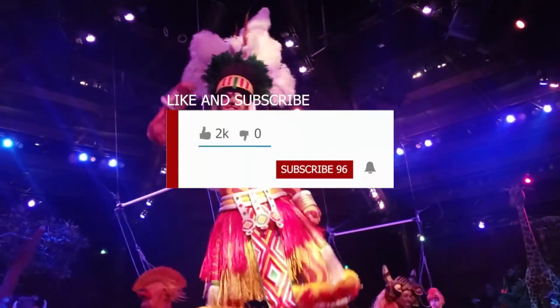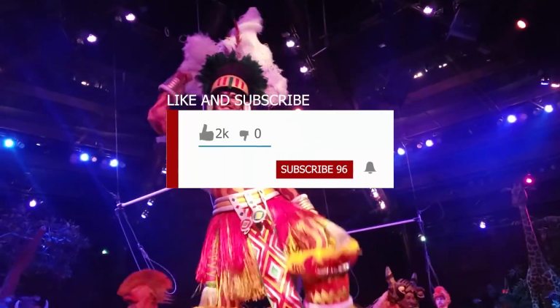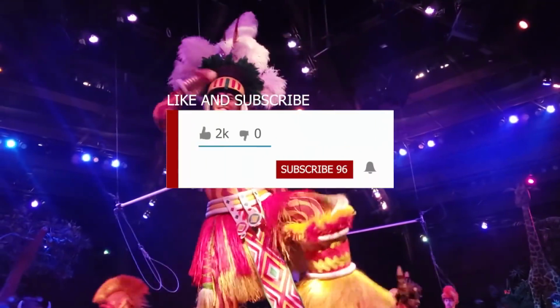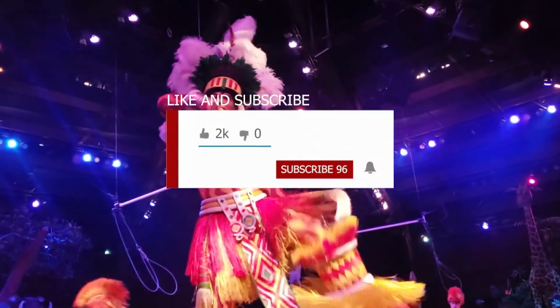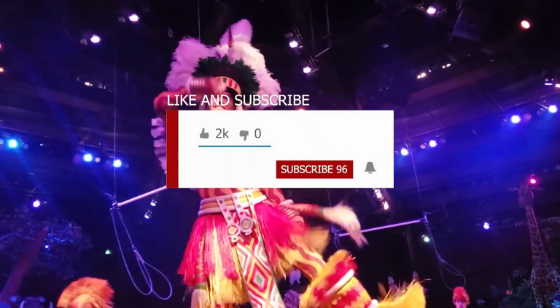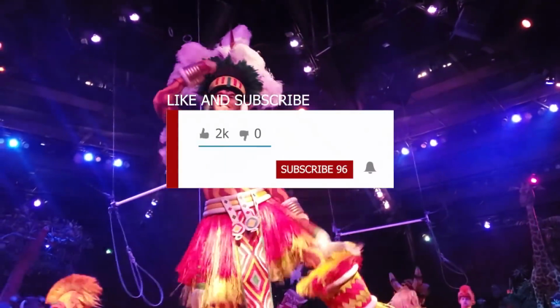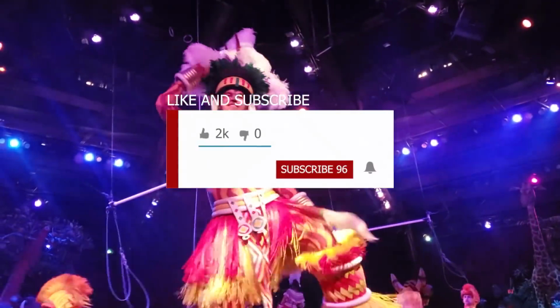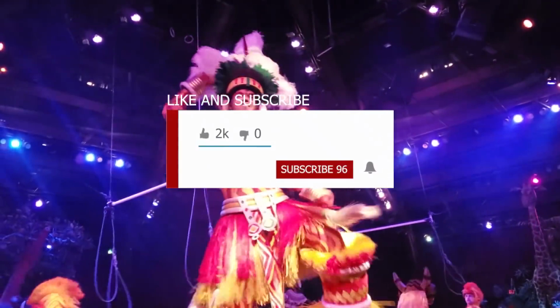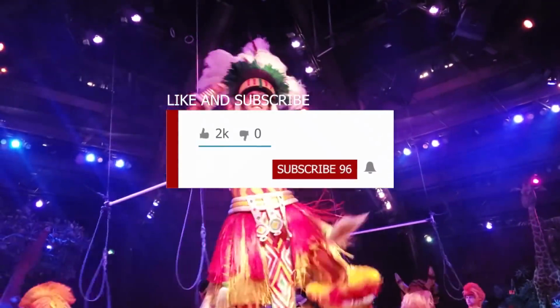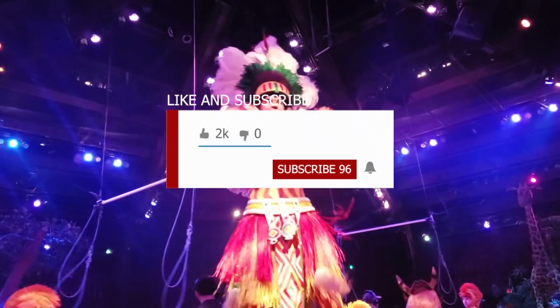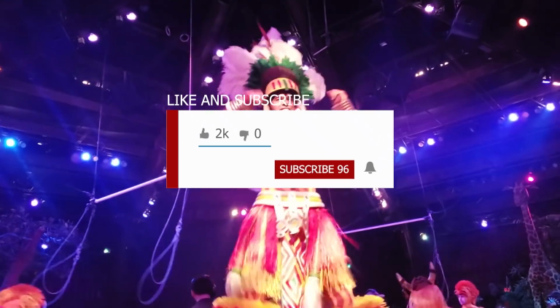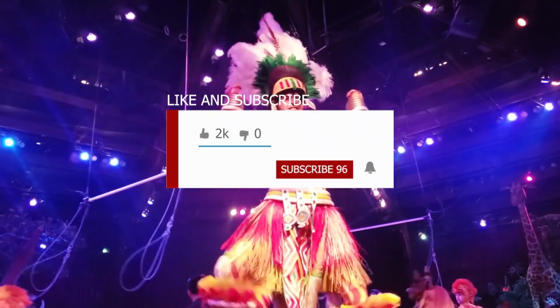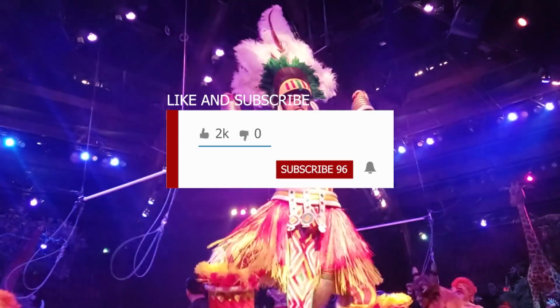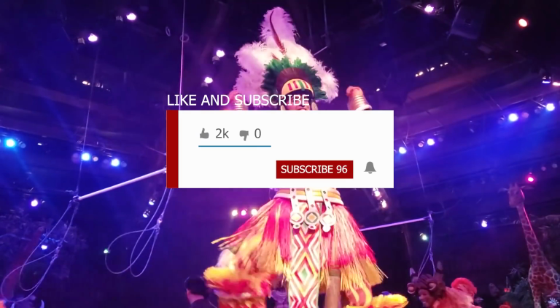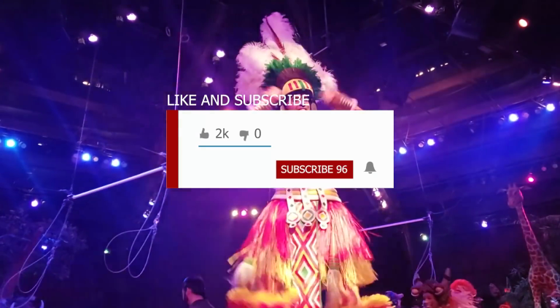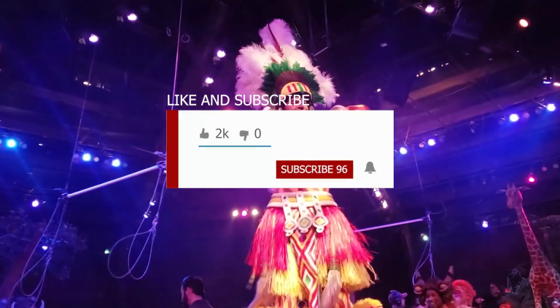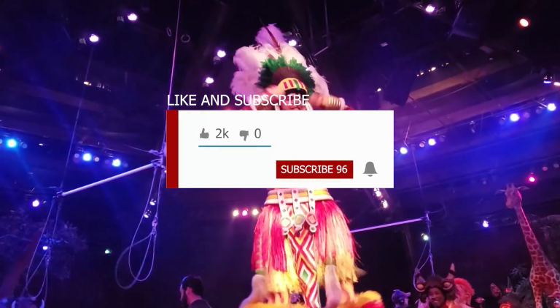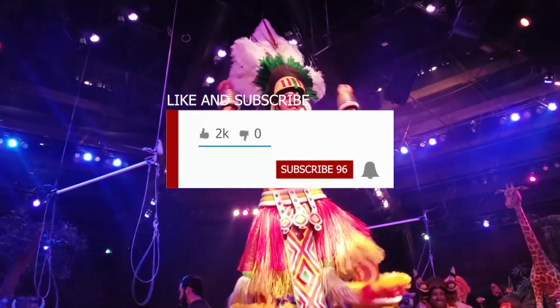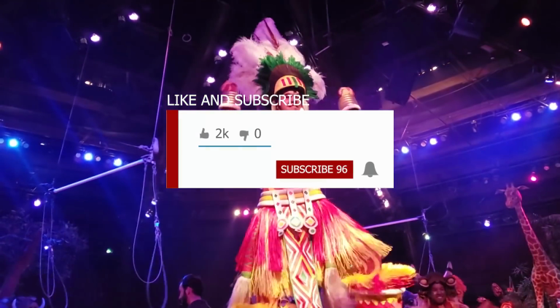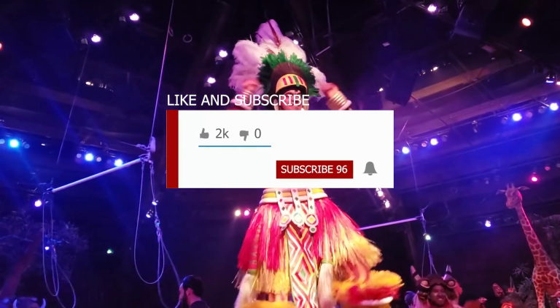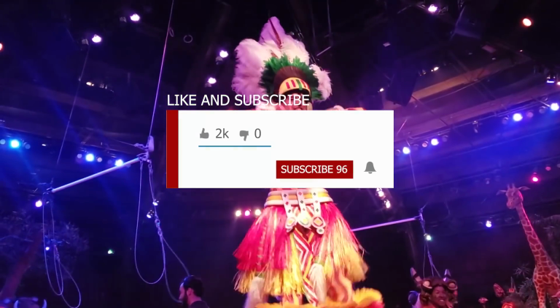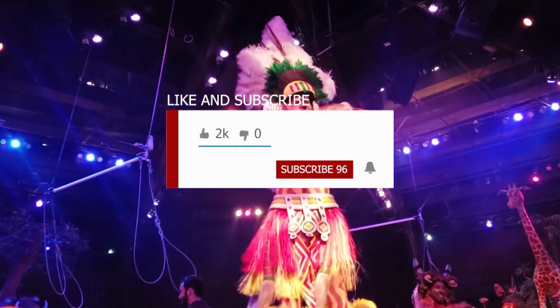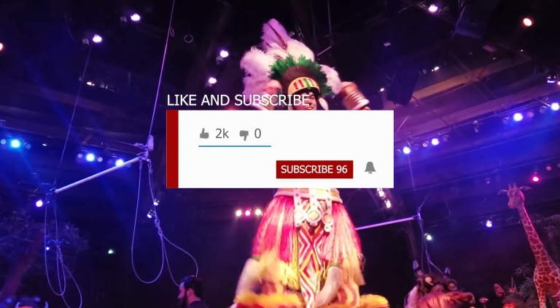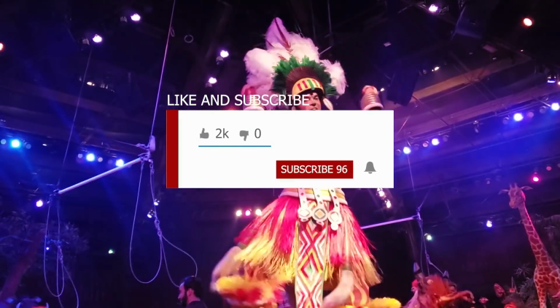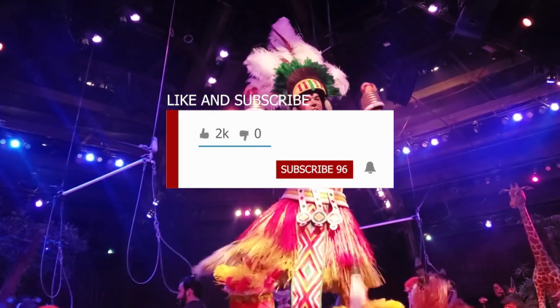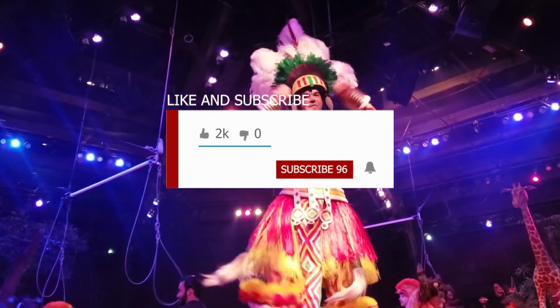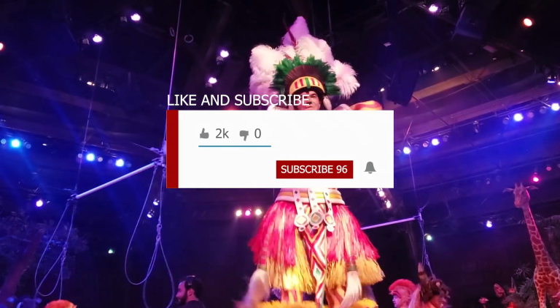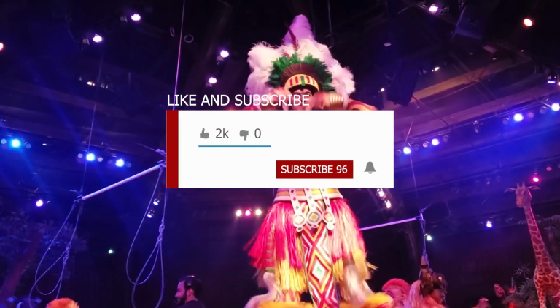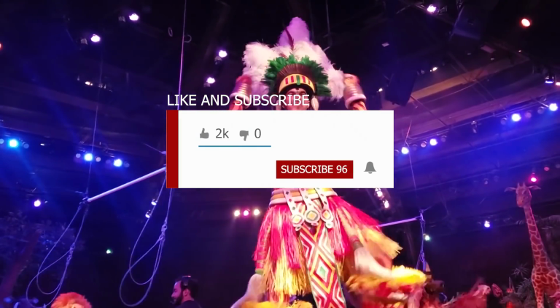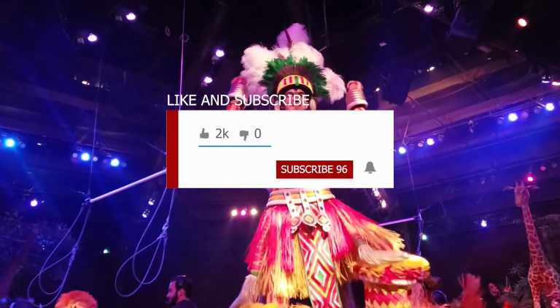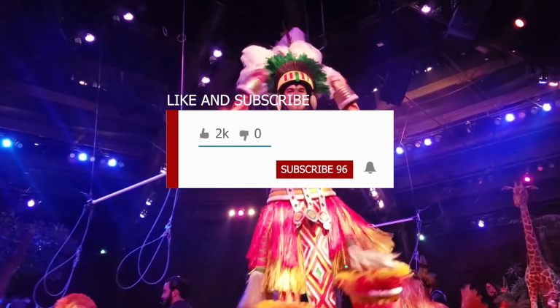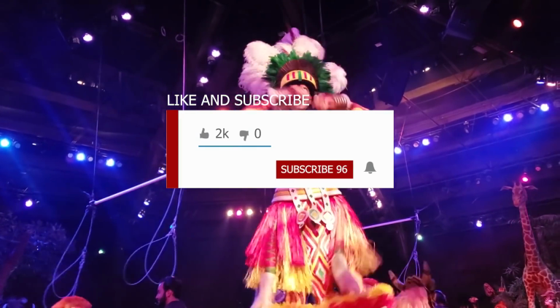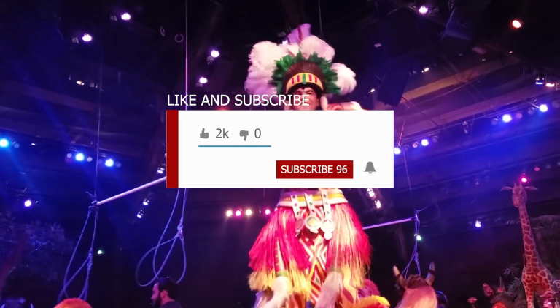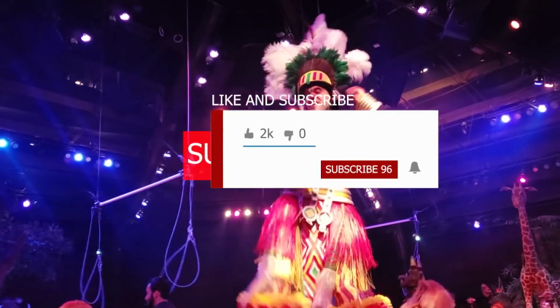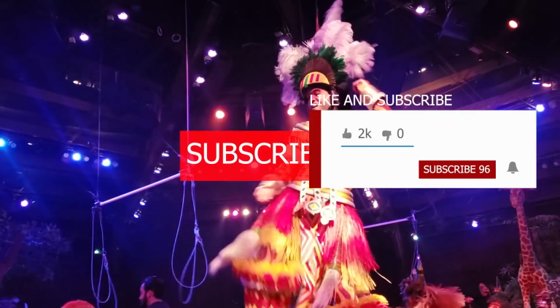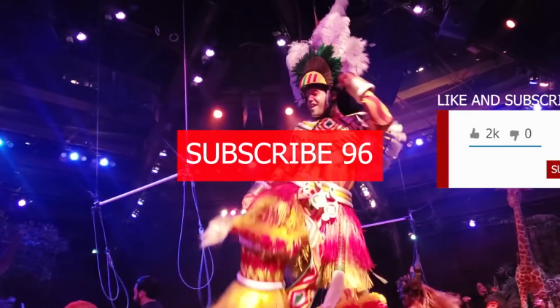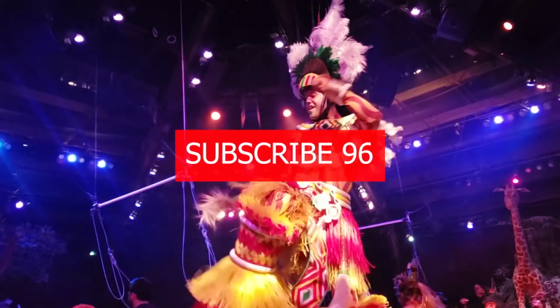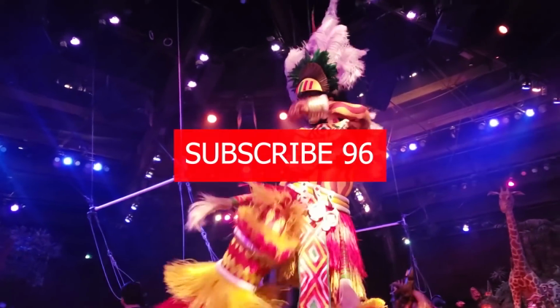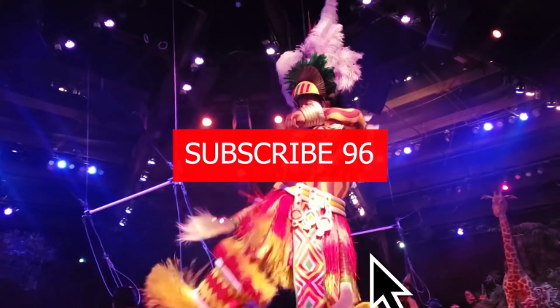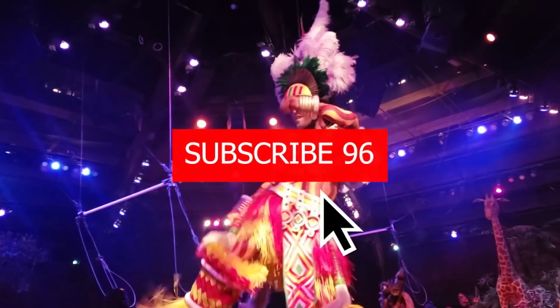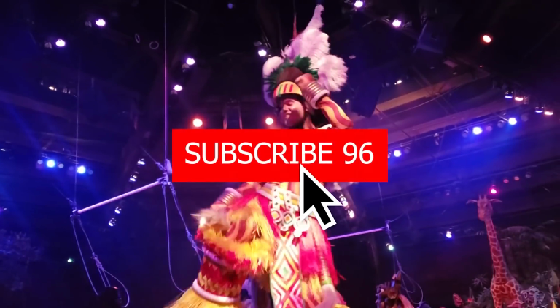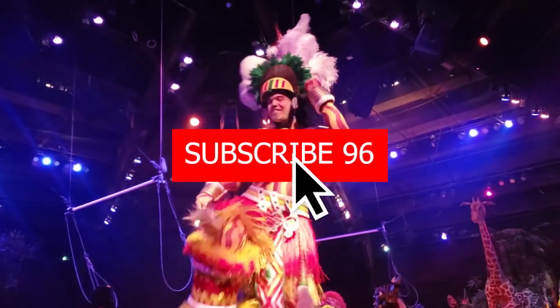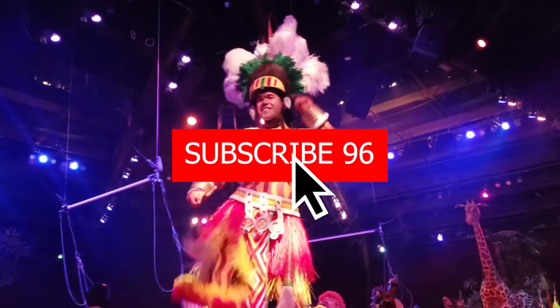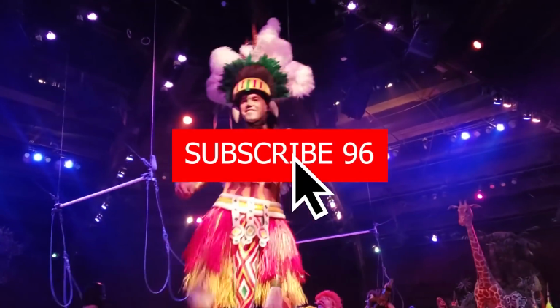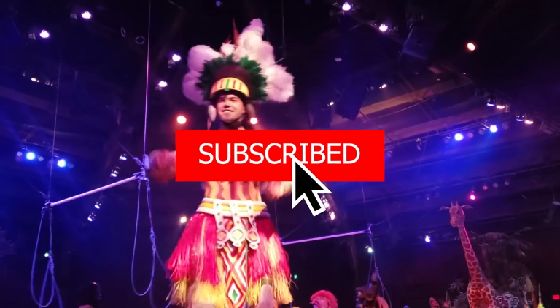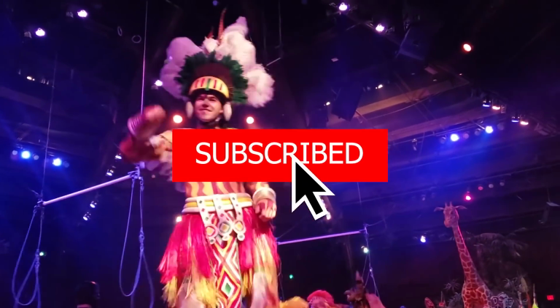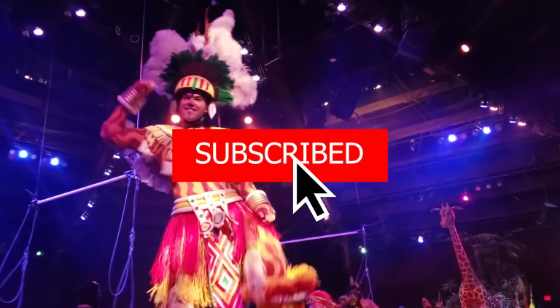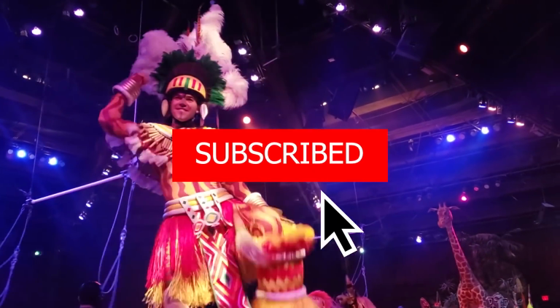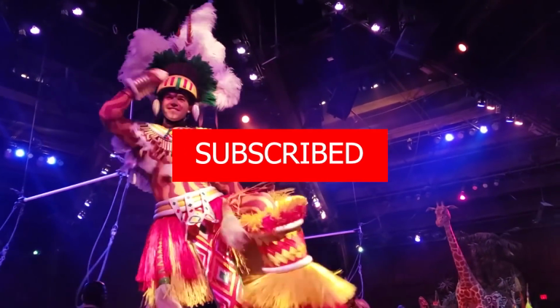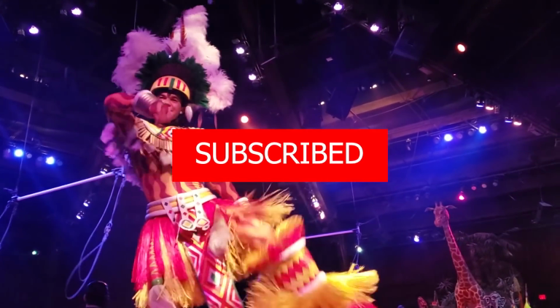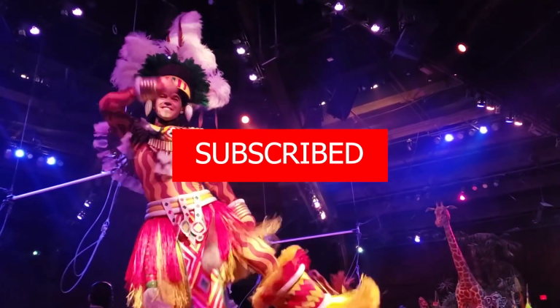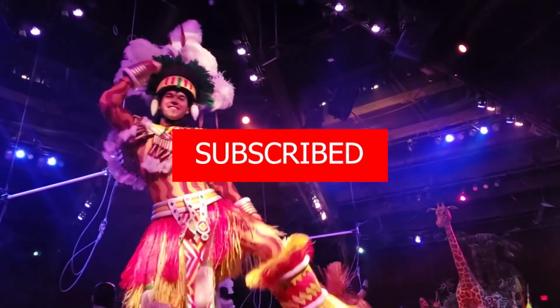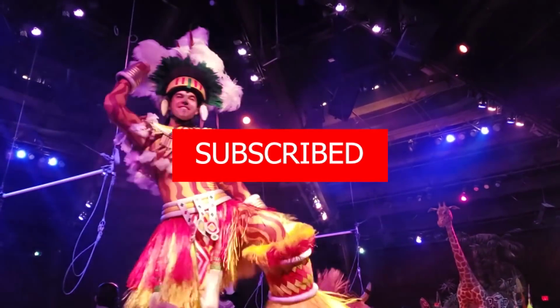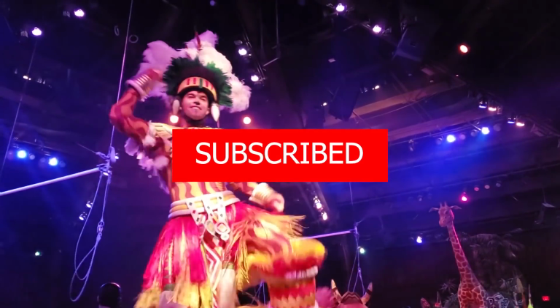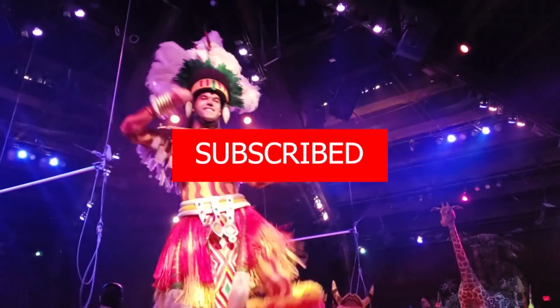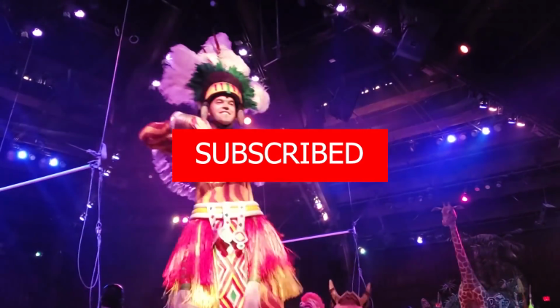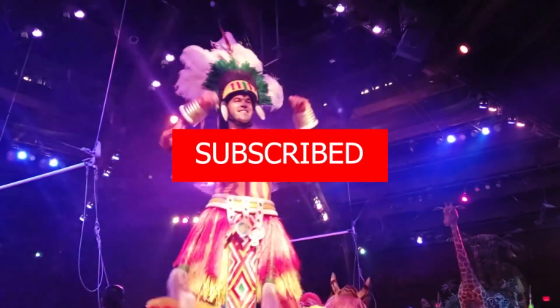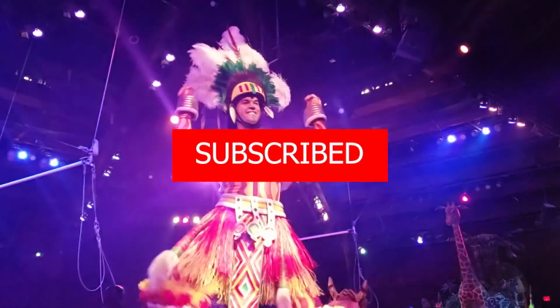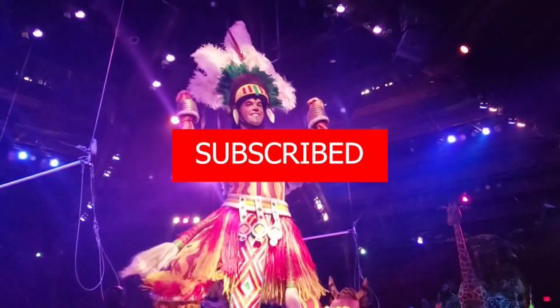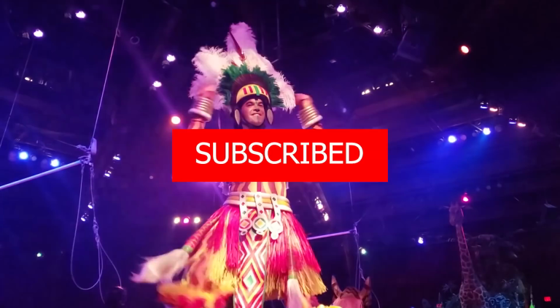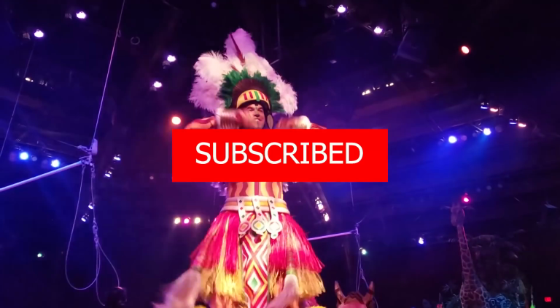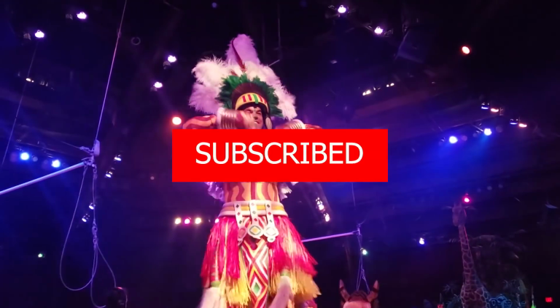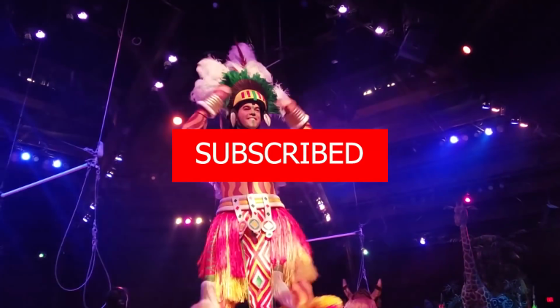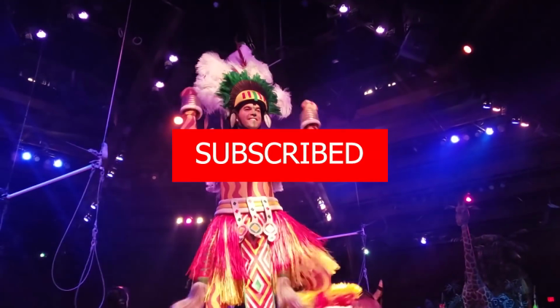Now for our bonus tip. This video will not continue playing and spontaneously combust if you don't like, share, and subscribe. So do it. Do it right now.